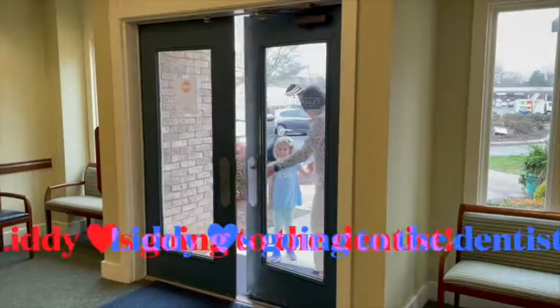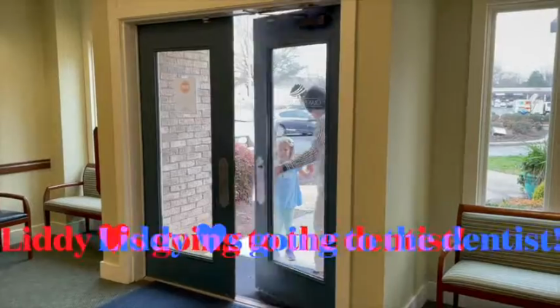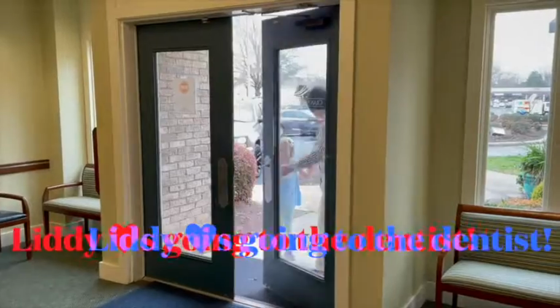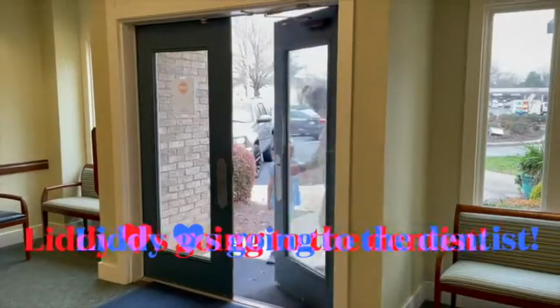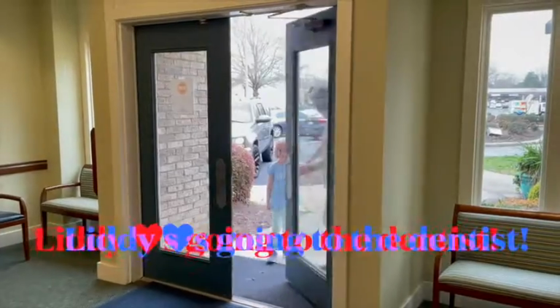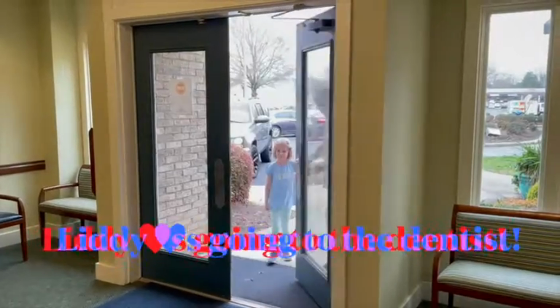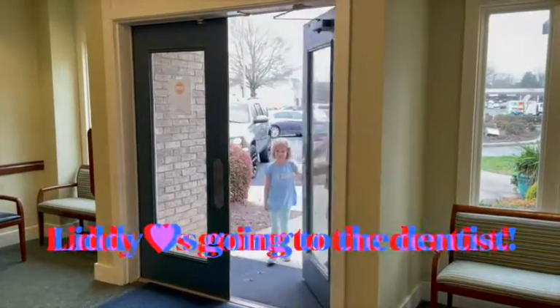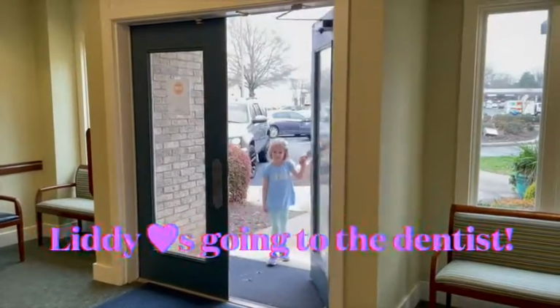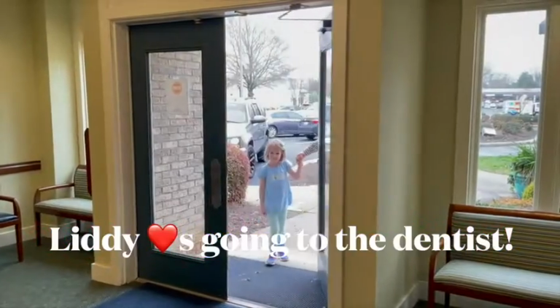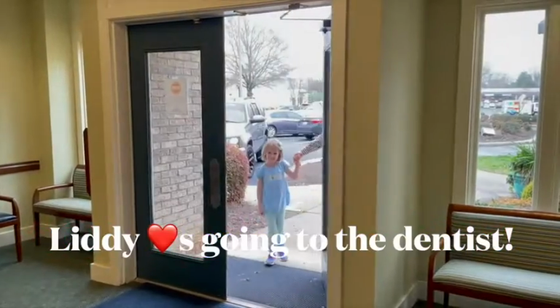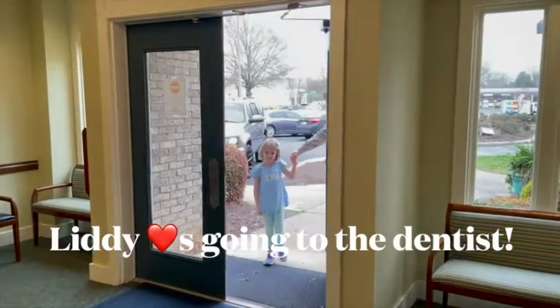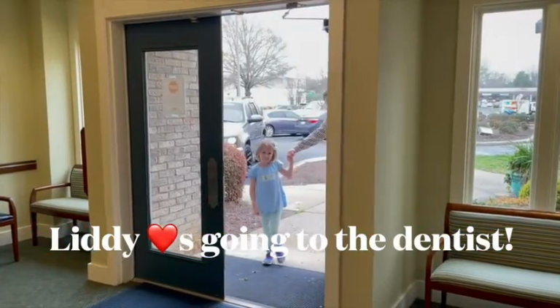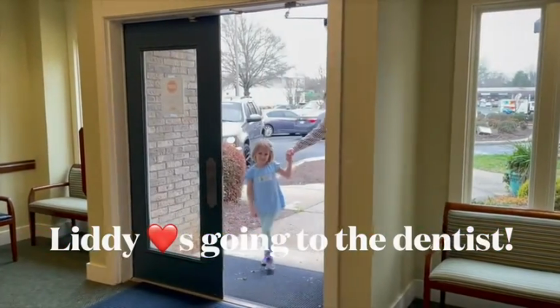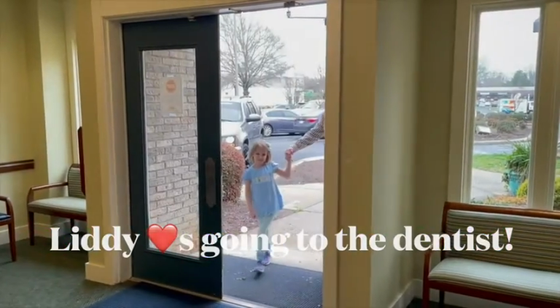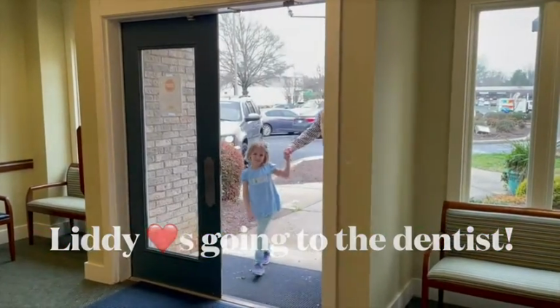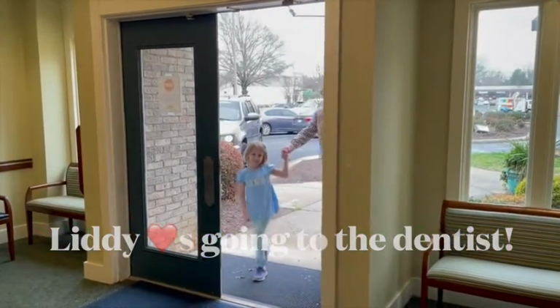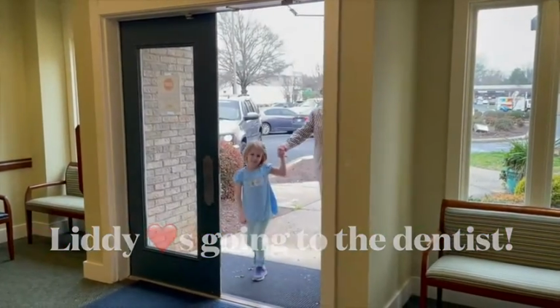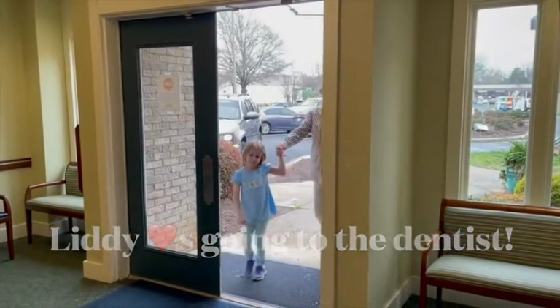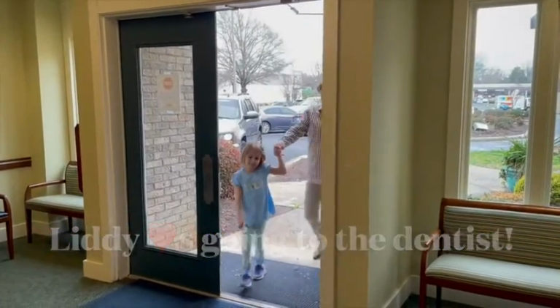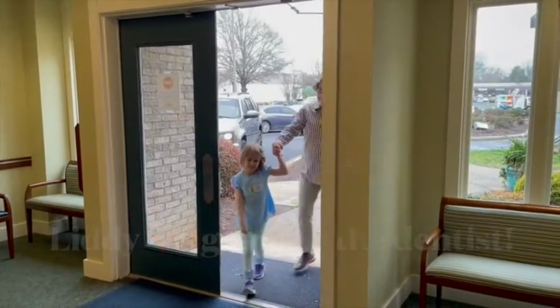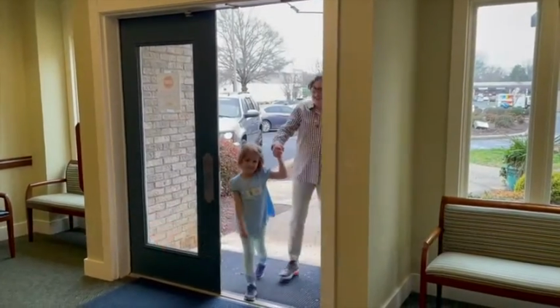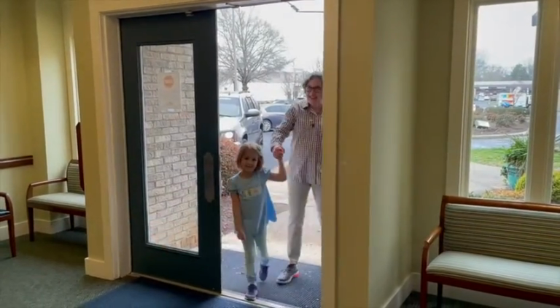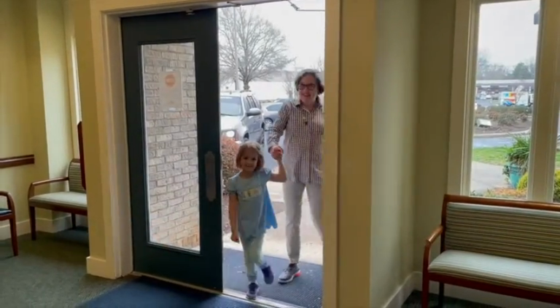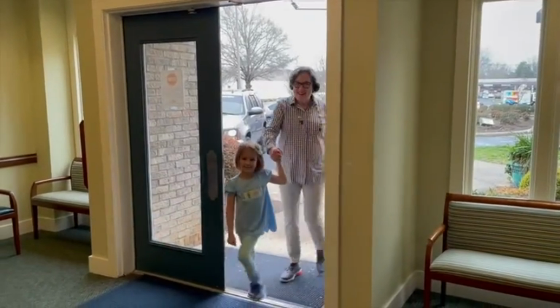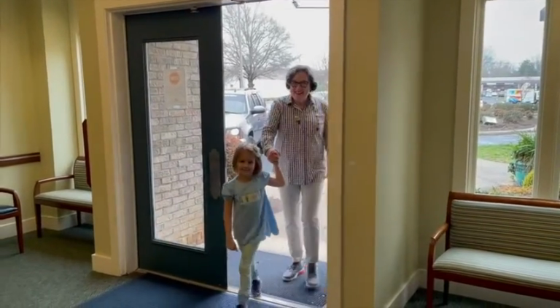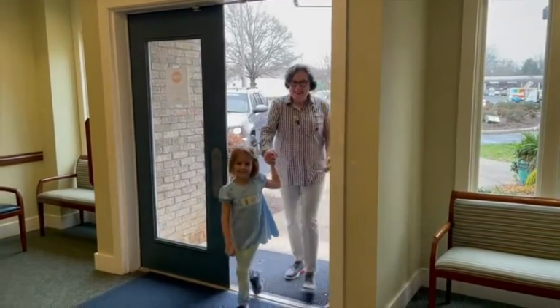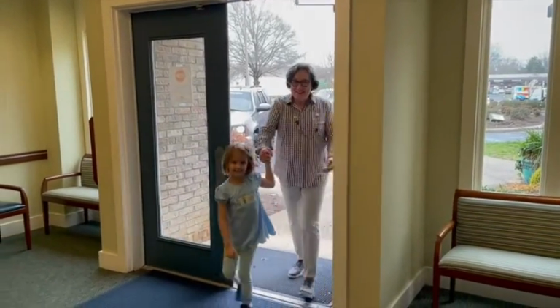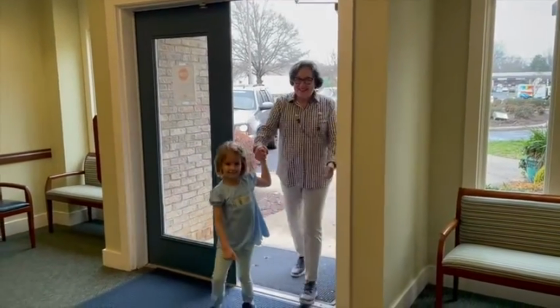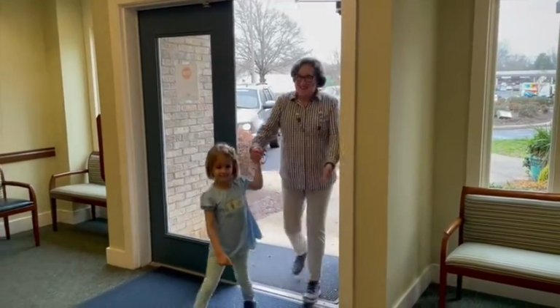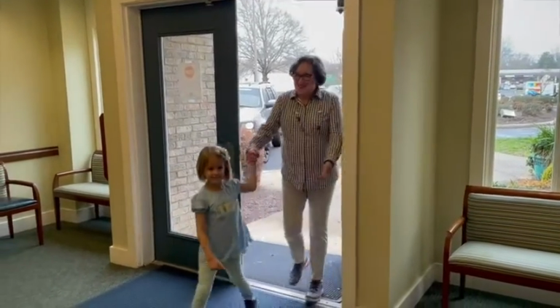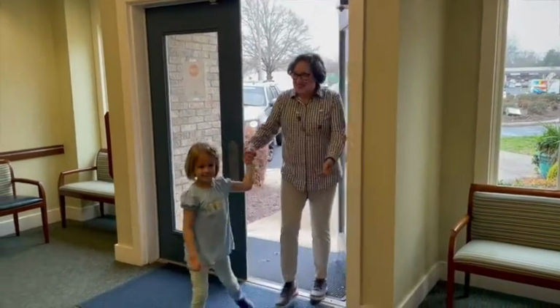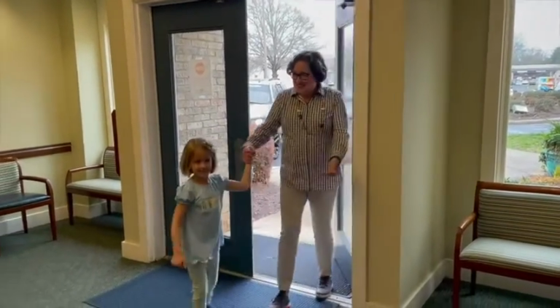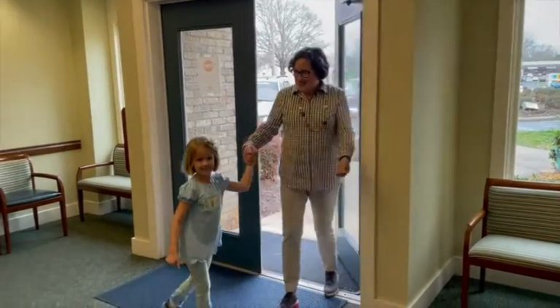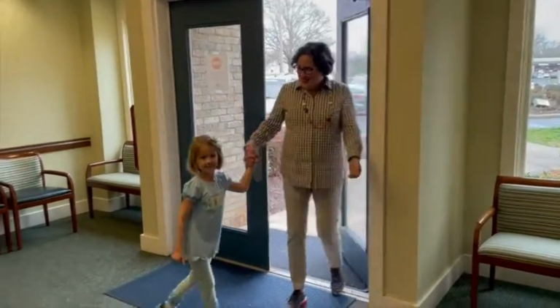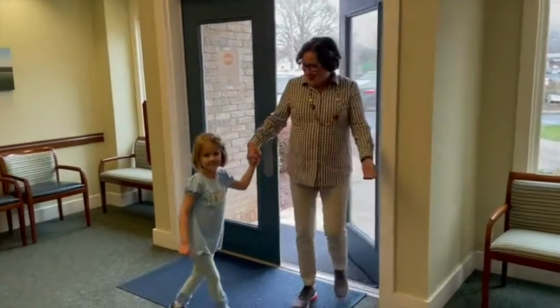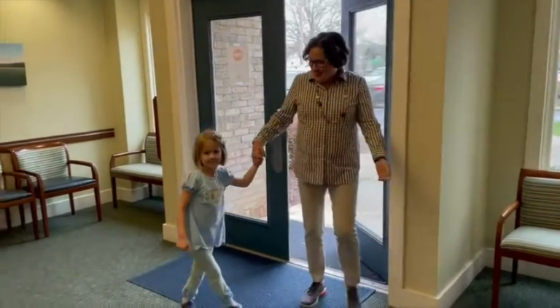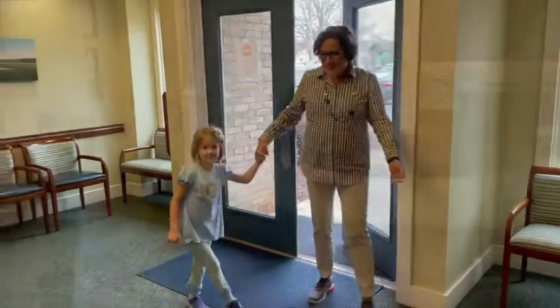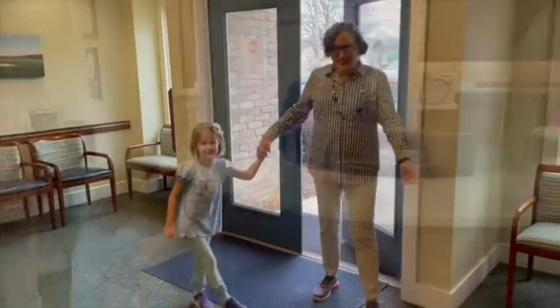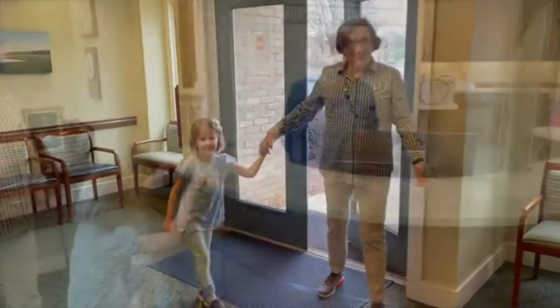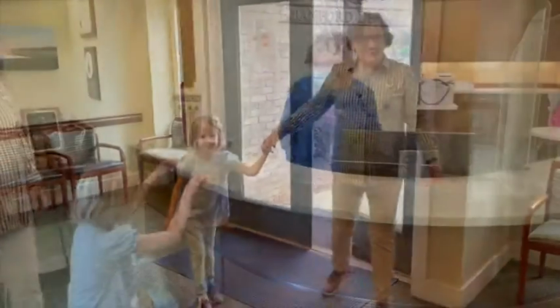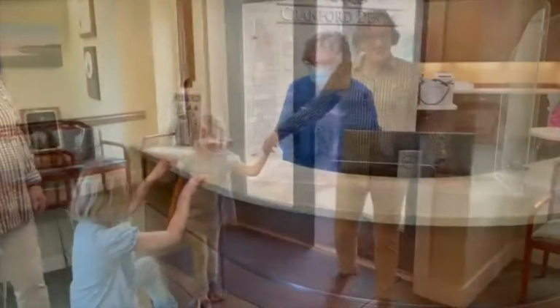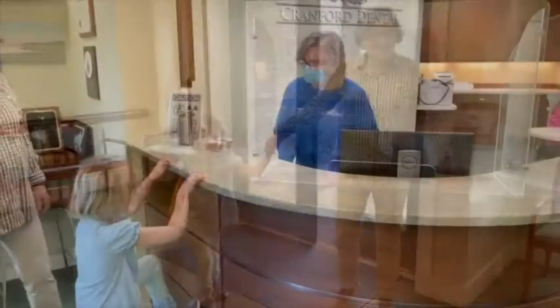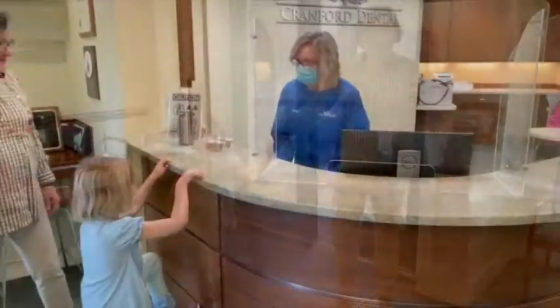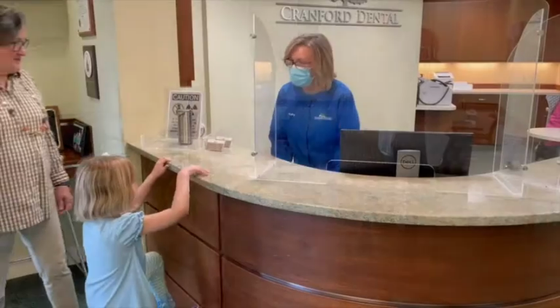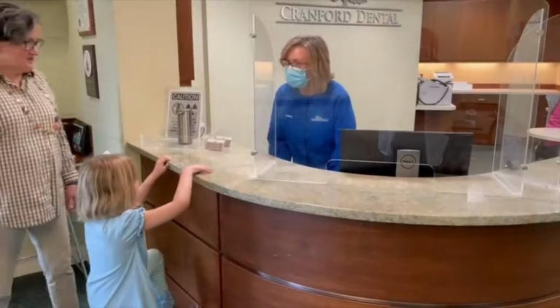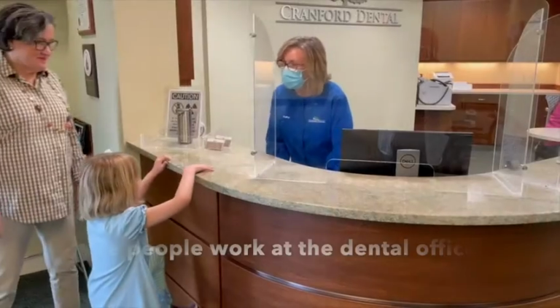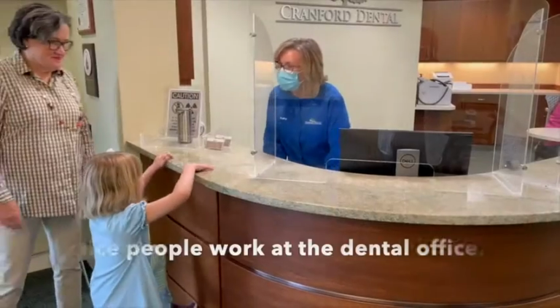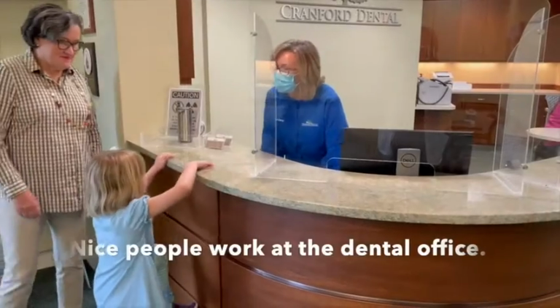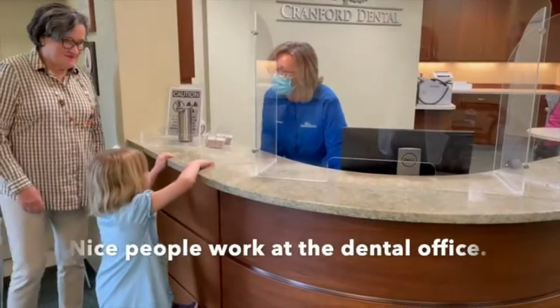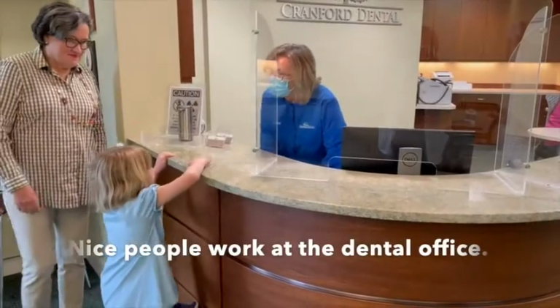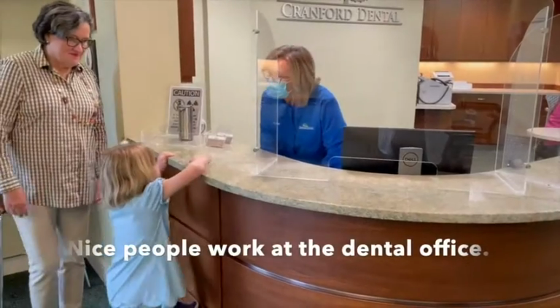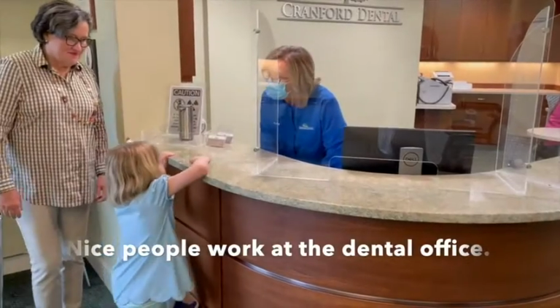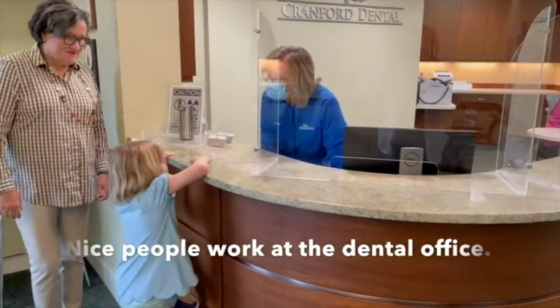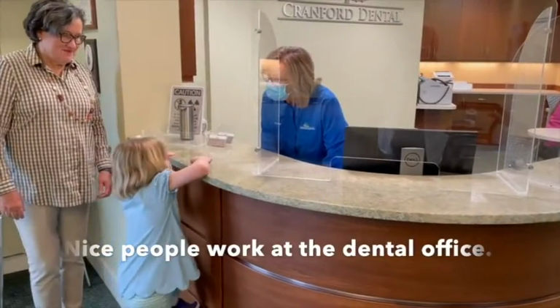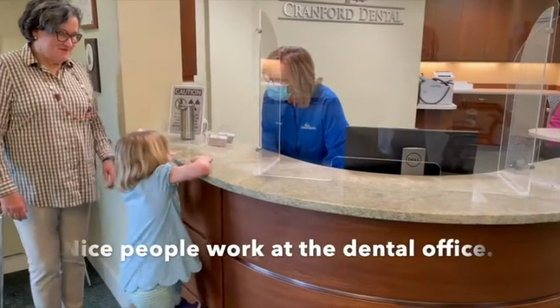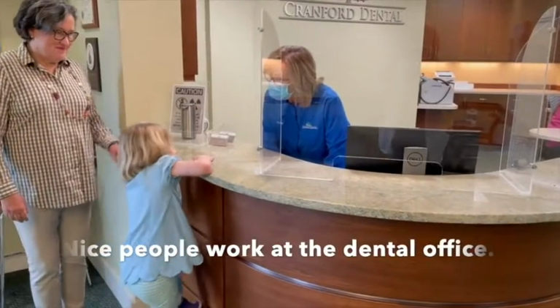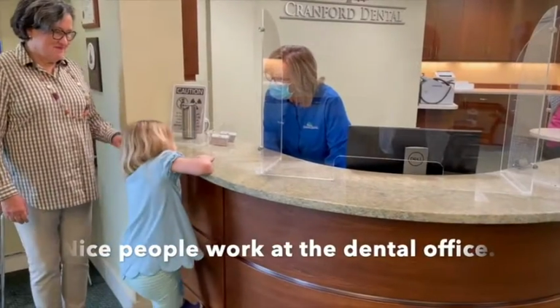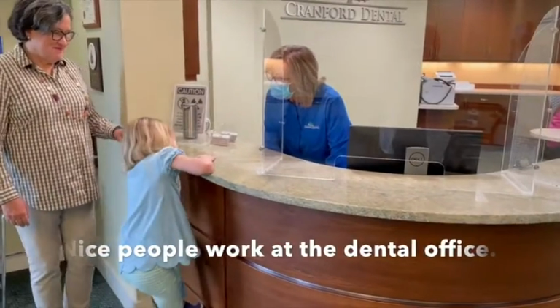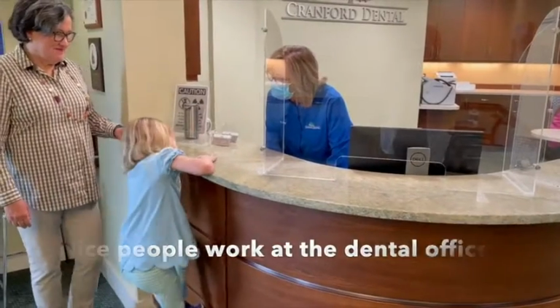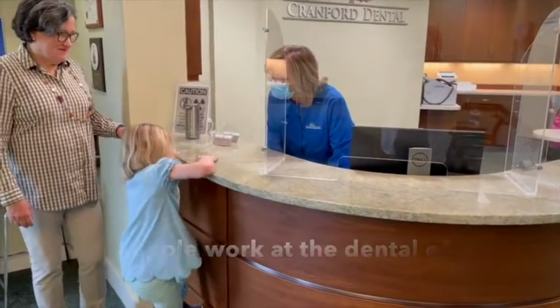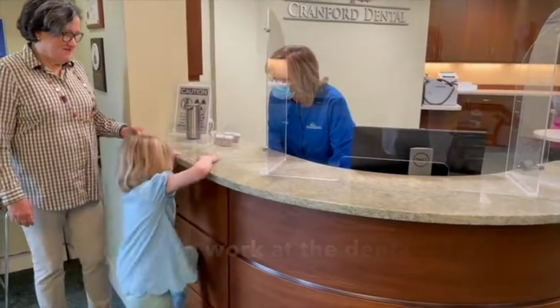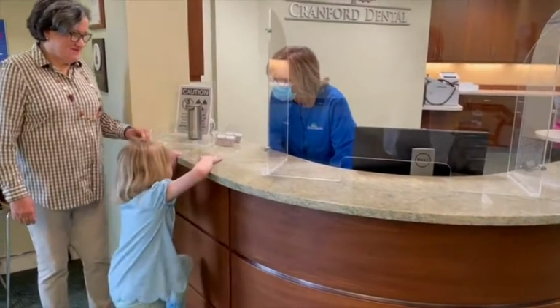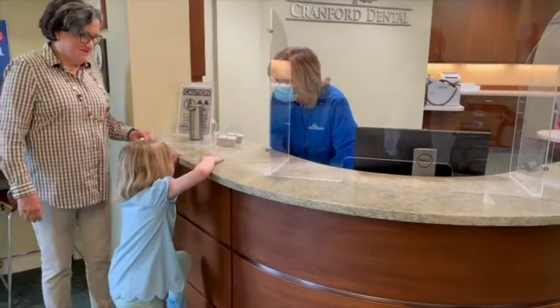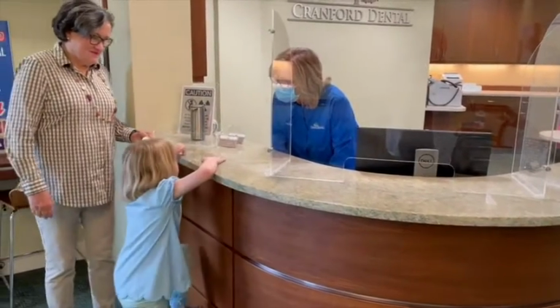Liddy is excited to visit the dentist office. She will meet all of the nice people that work there.